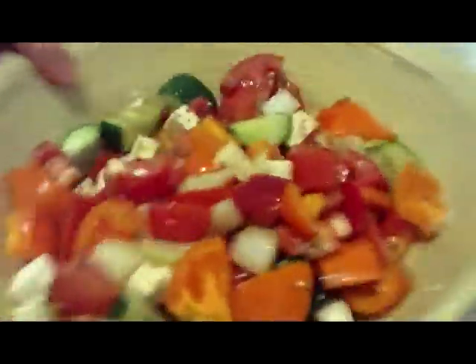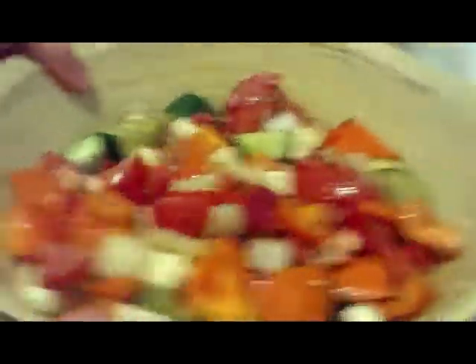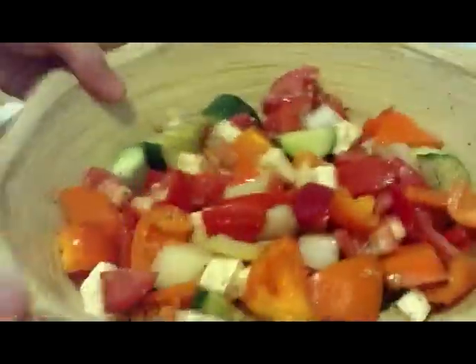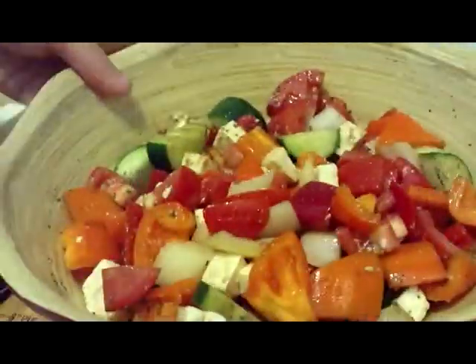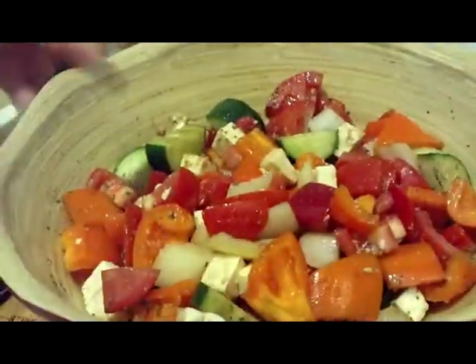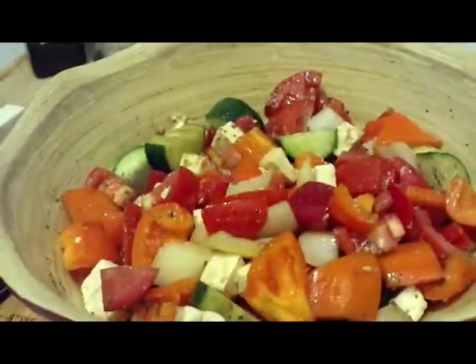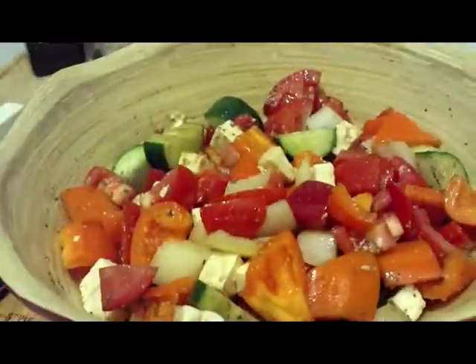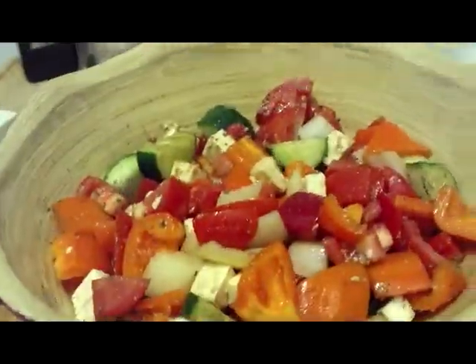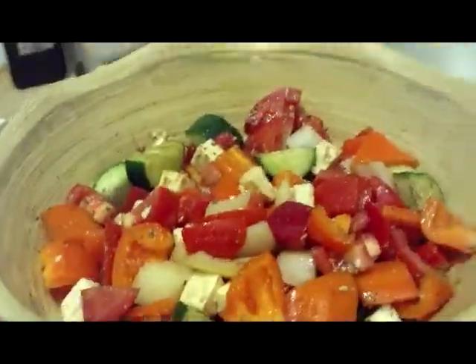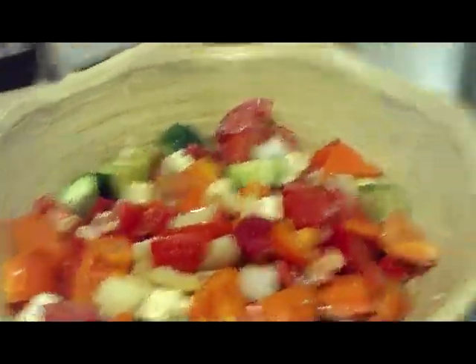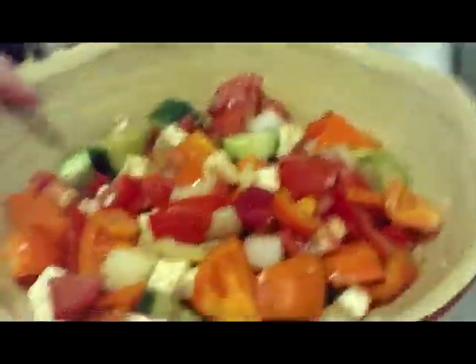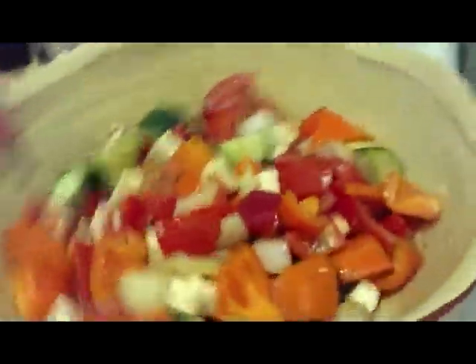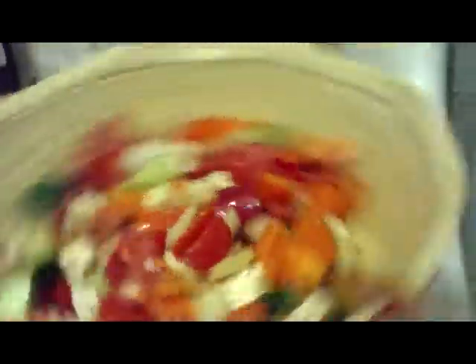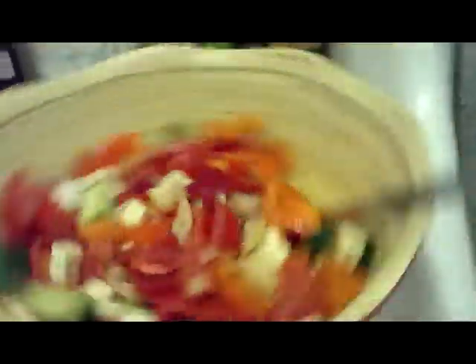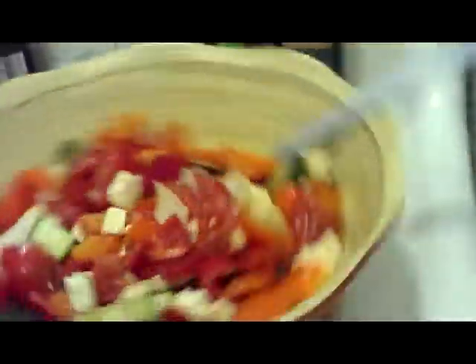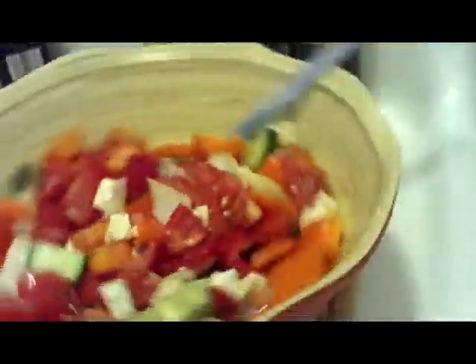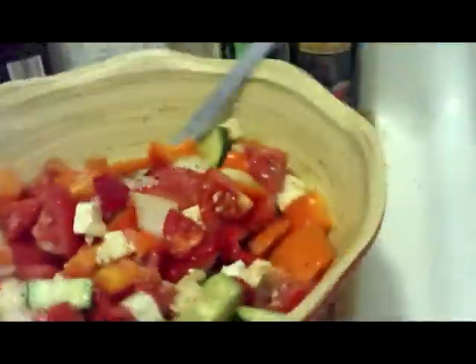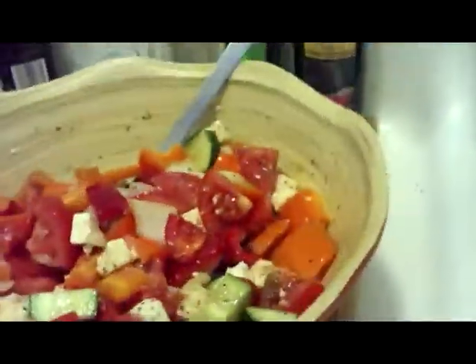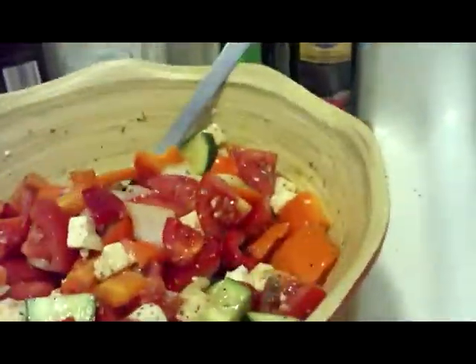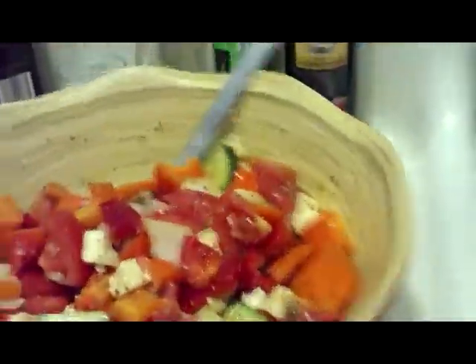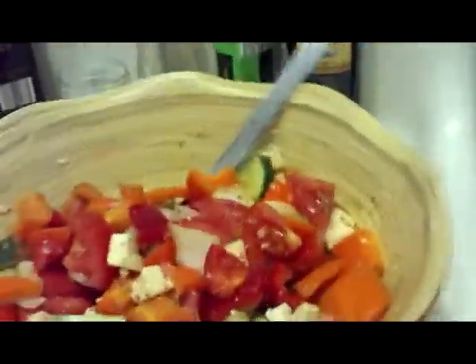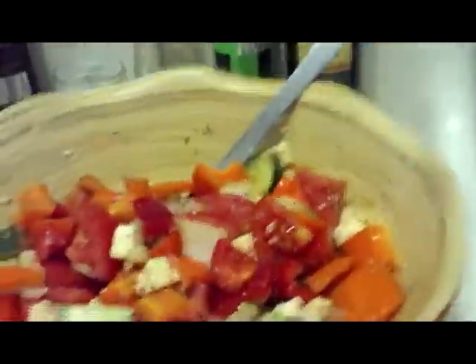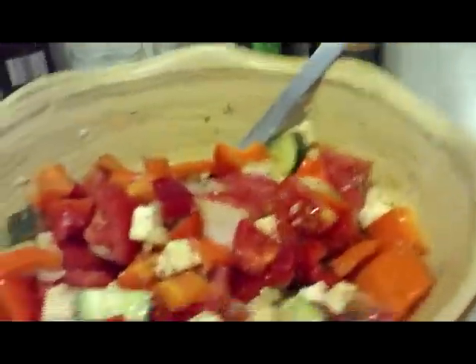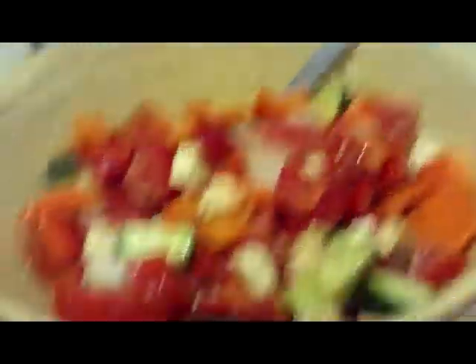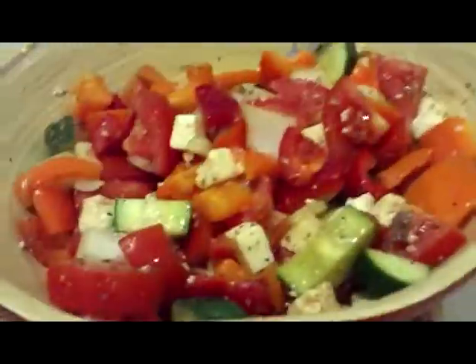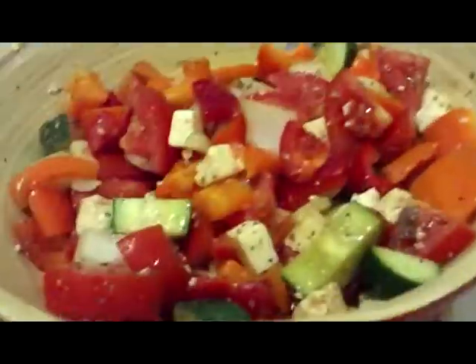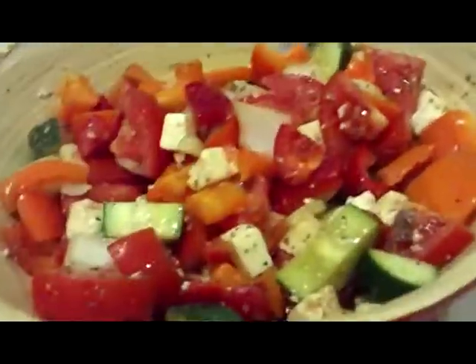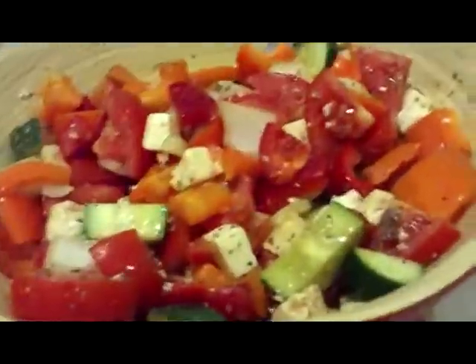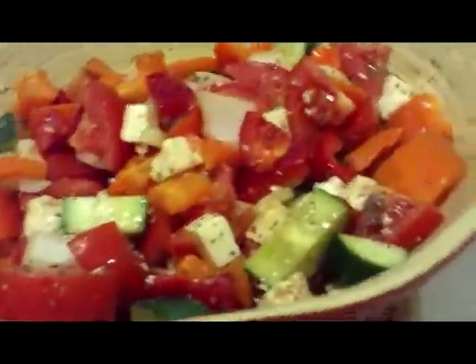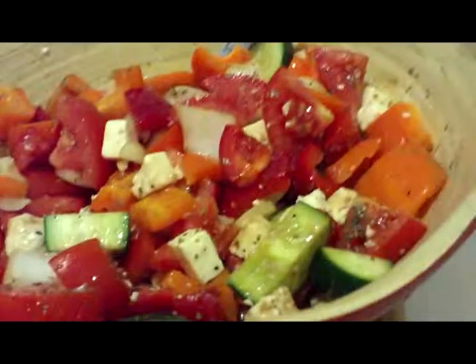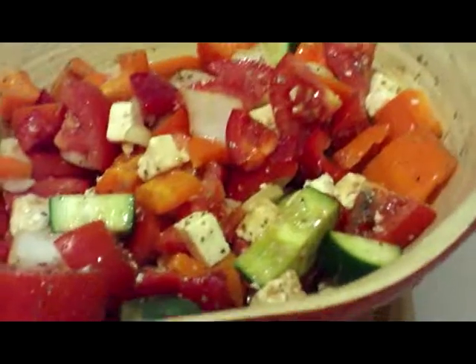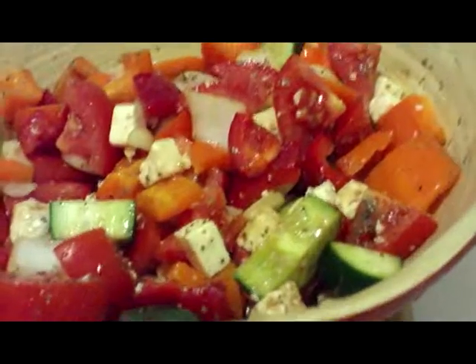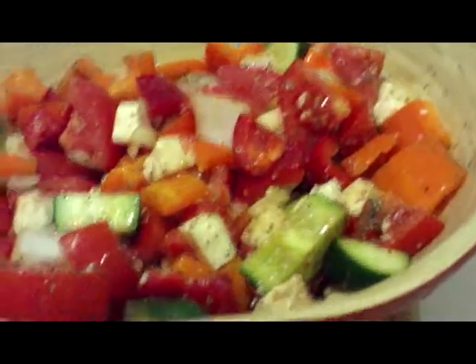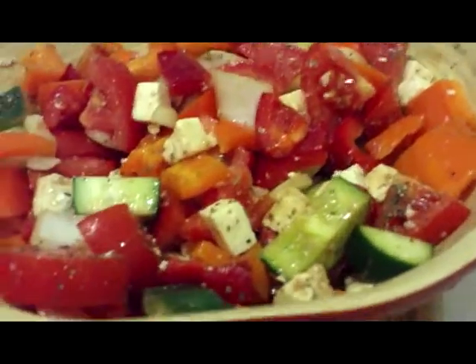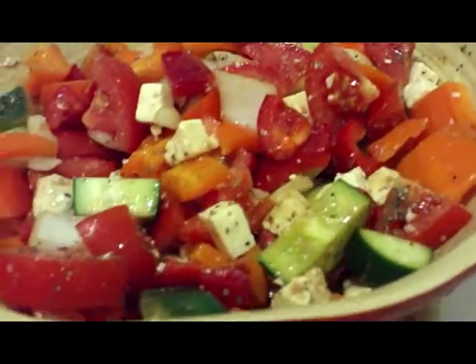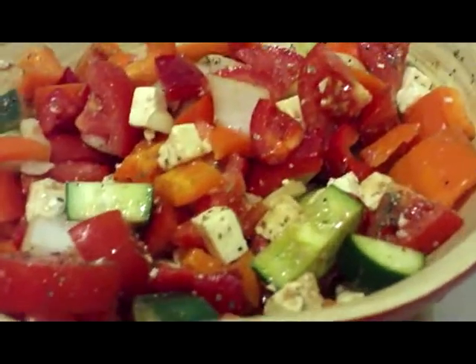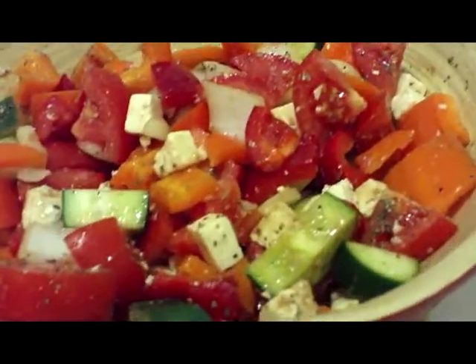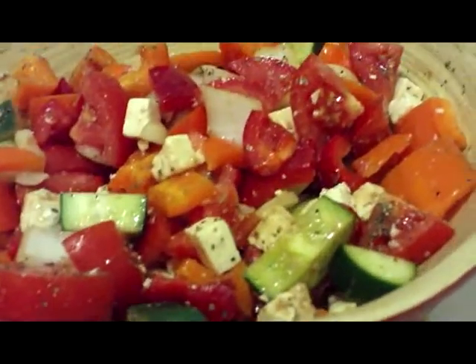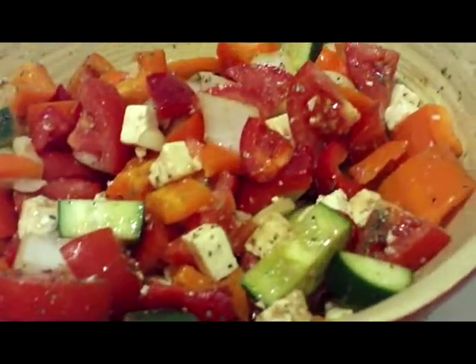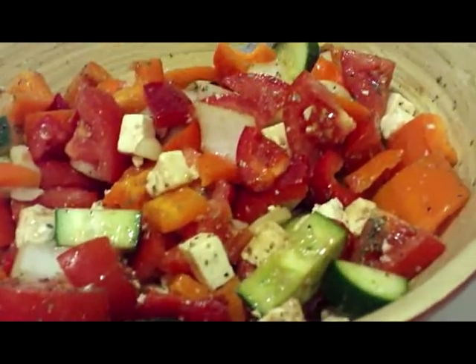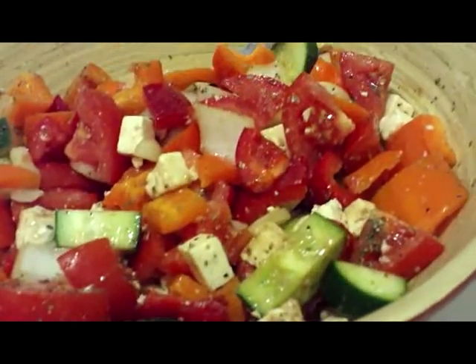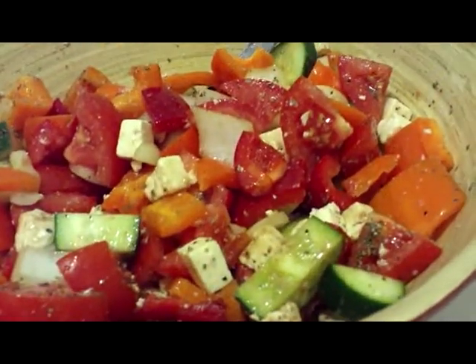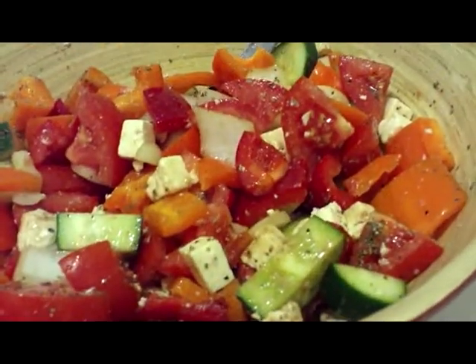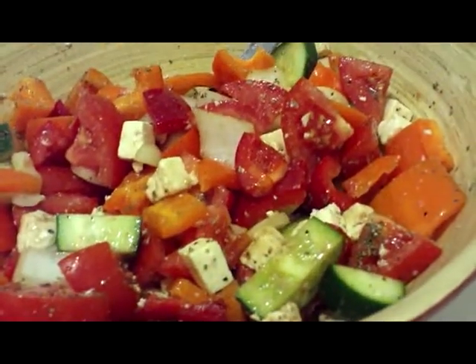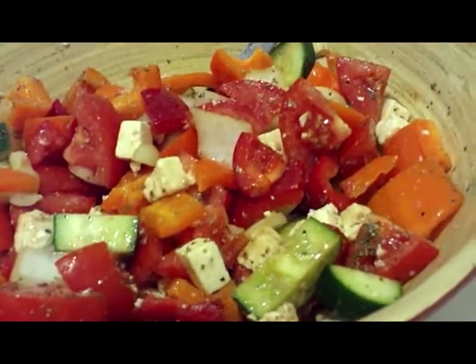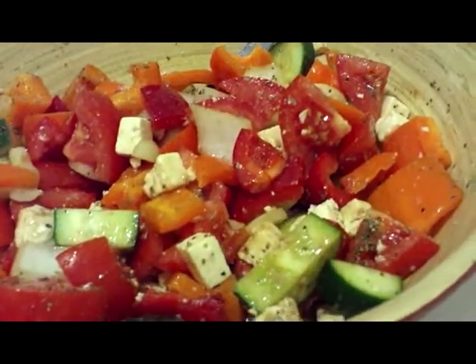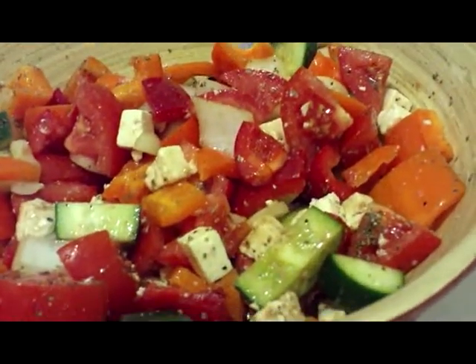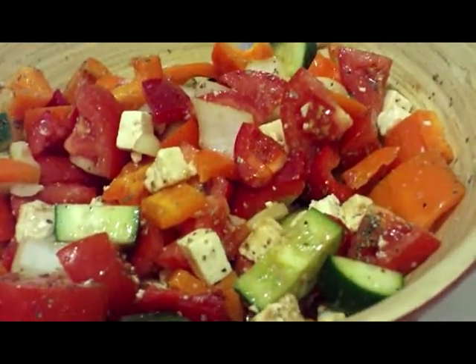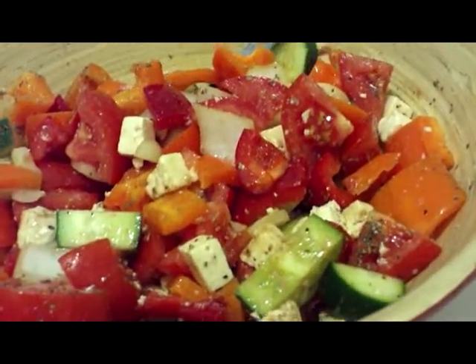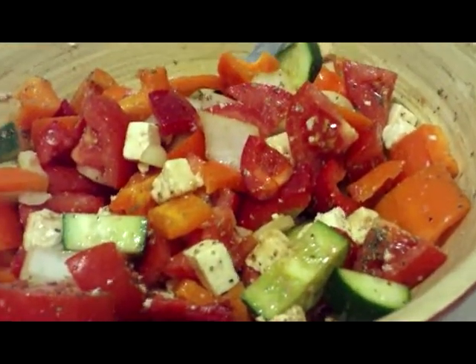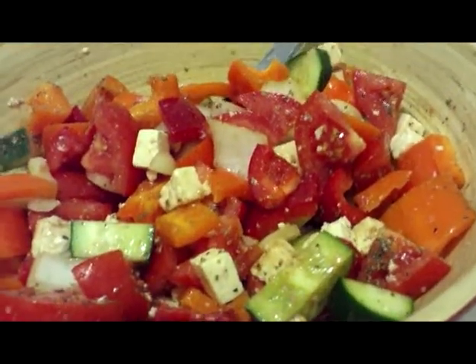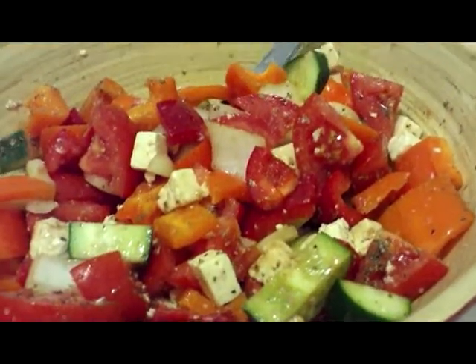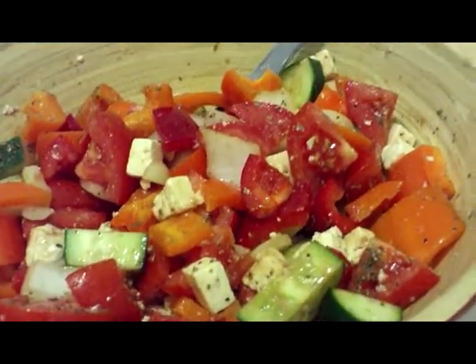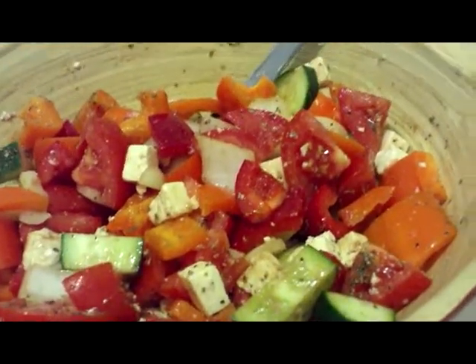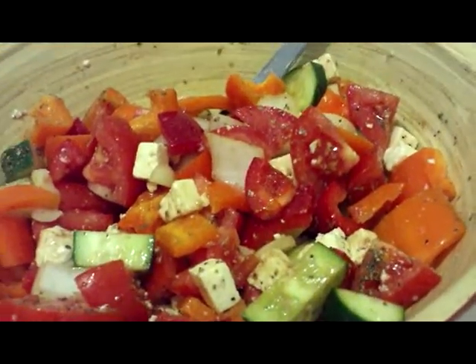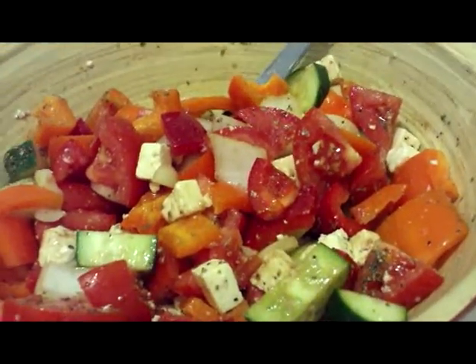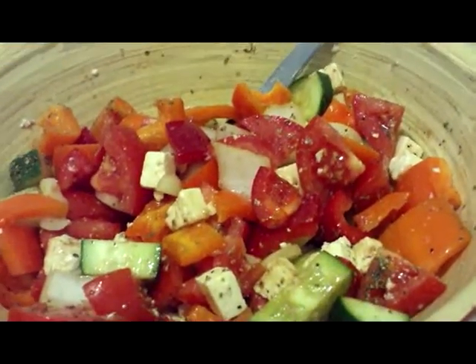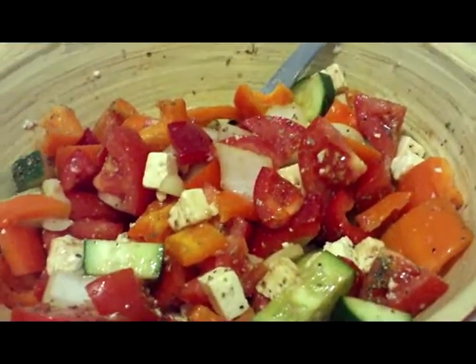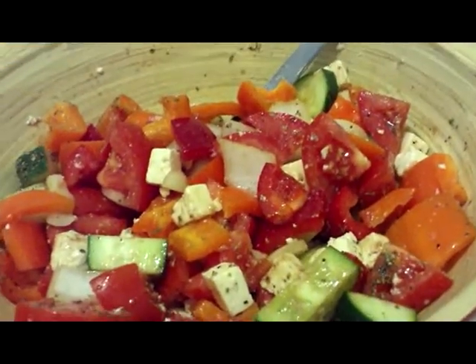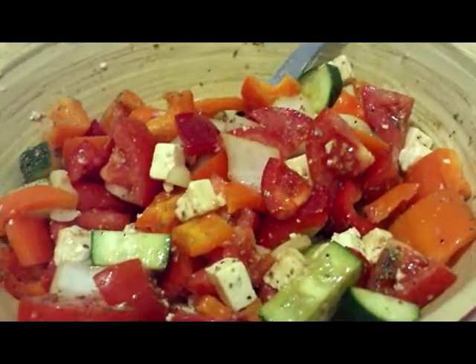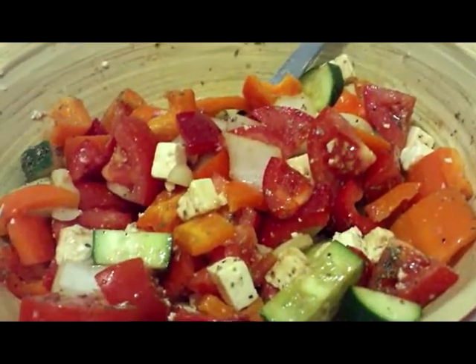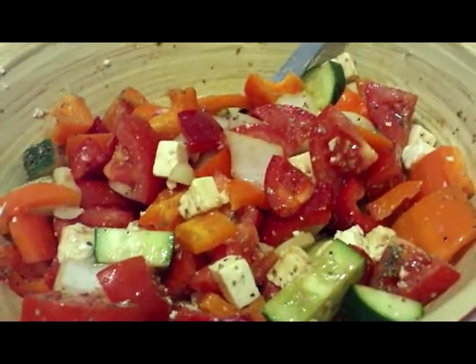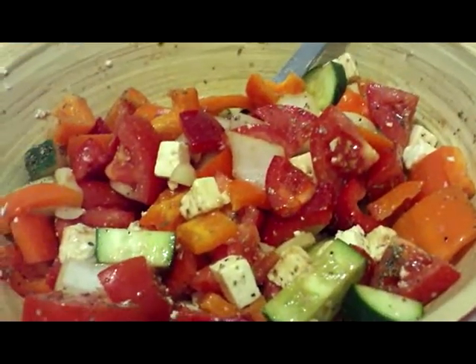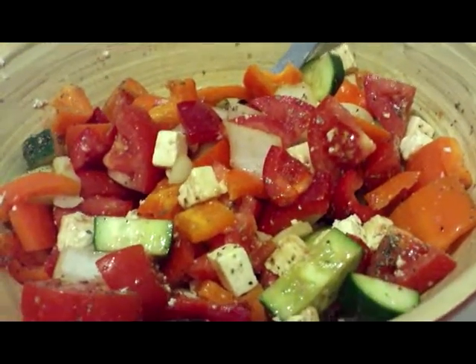Mix it all up and there you have it. Mmm, it's good — and it smells really good too.